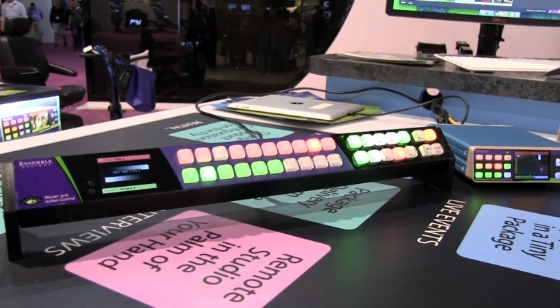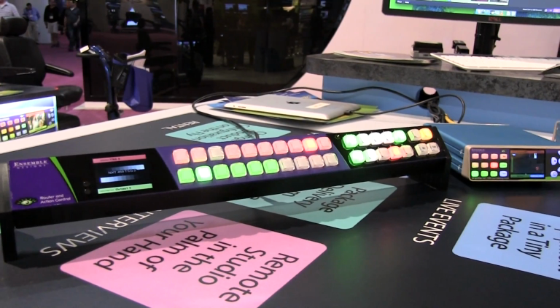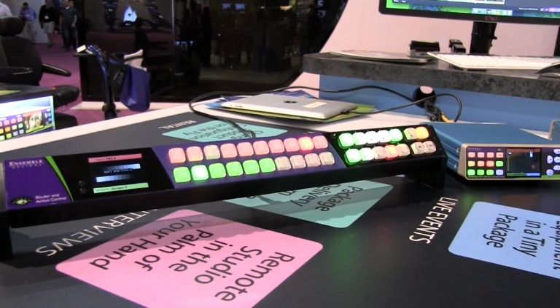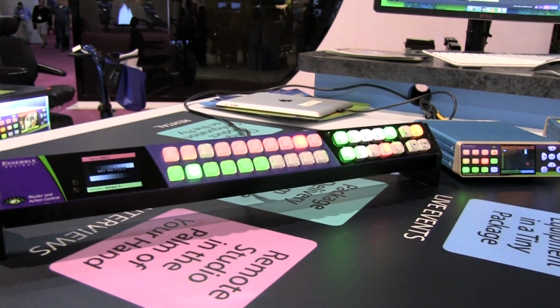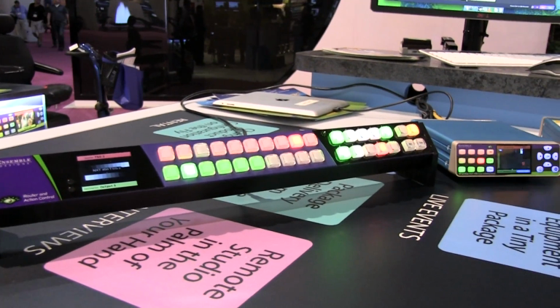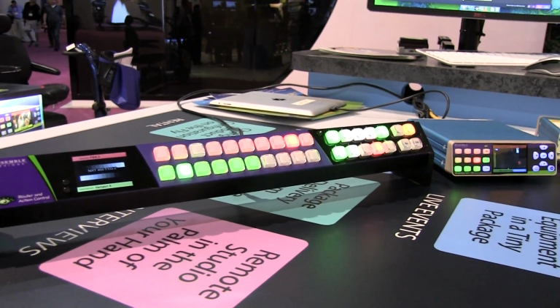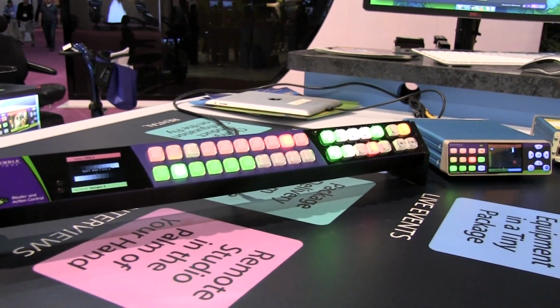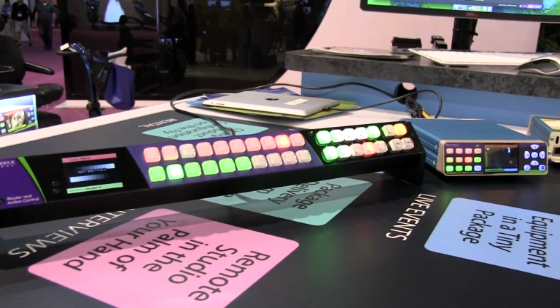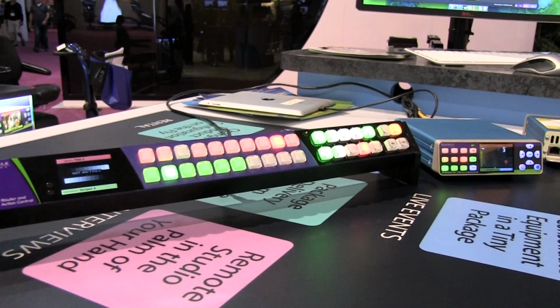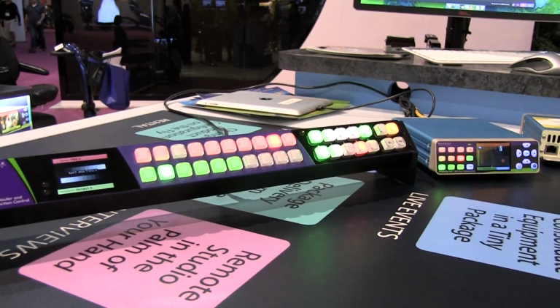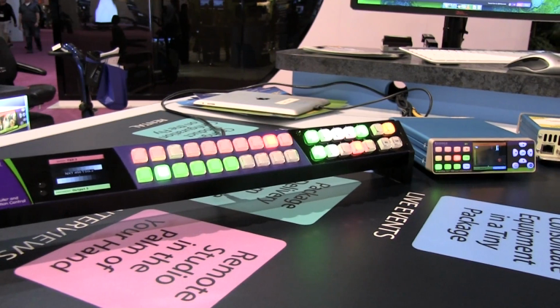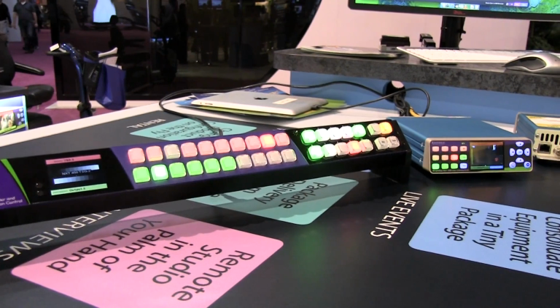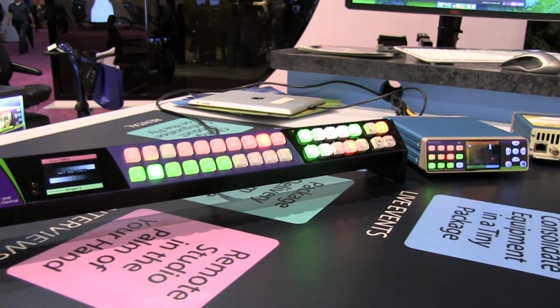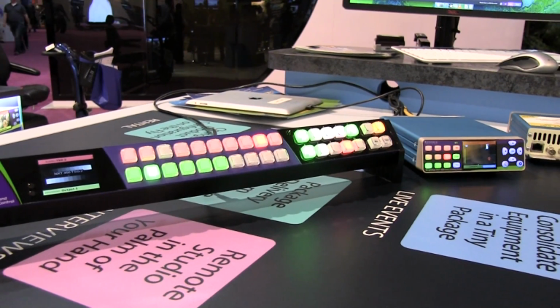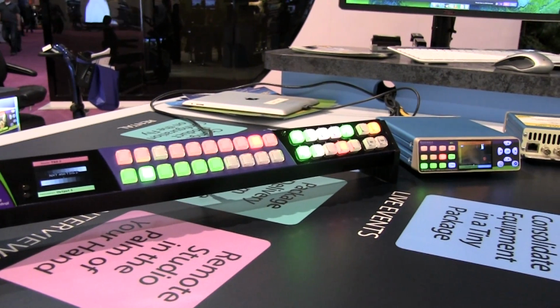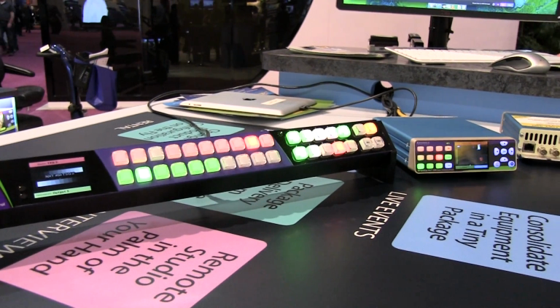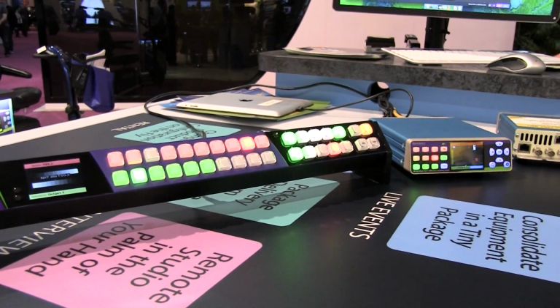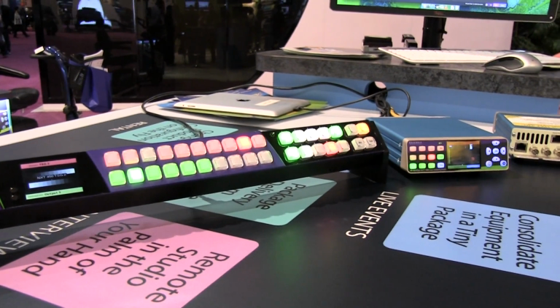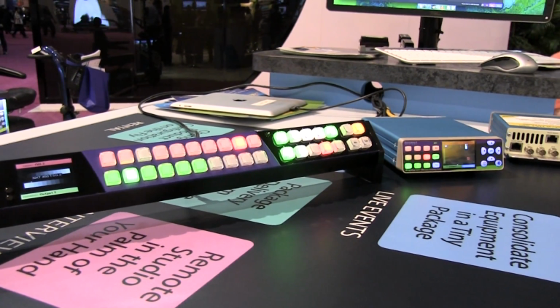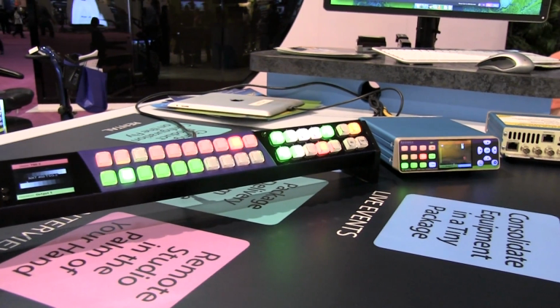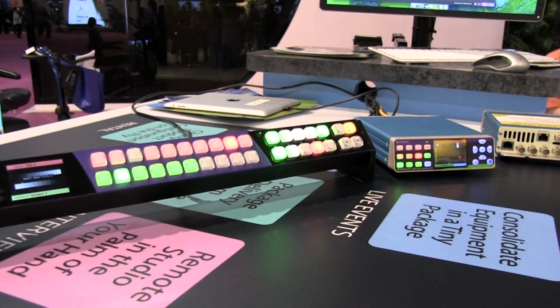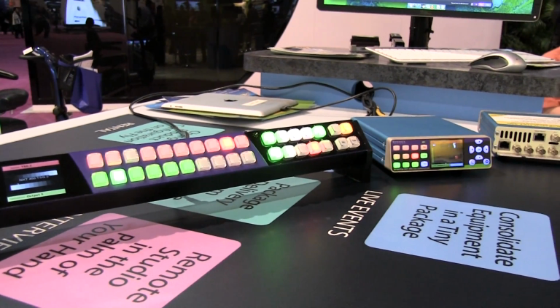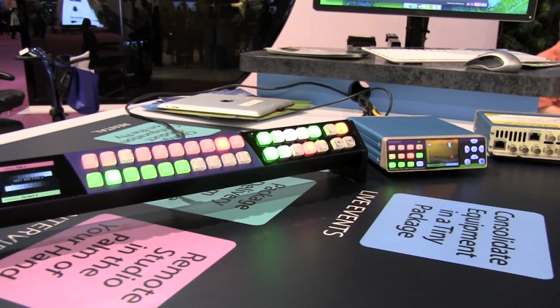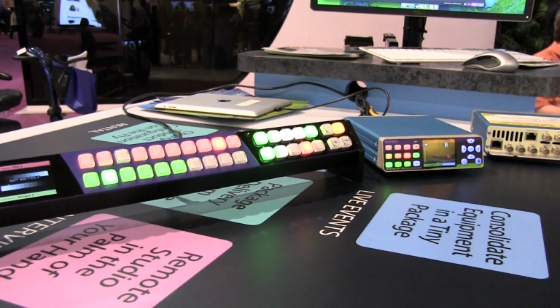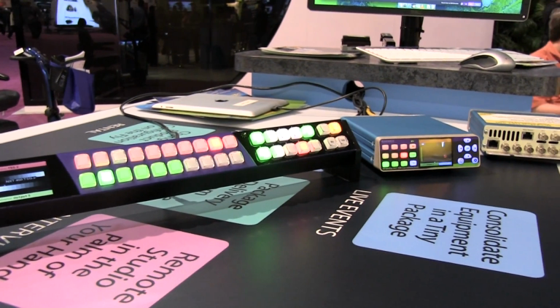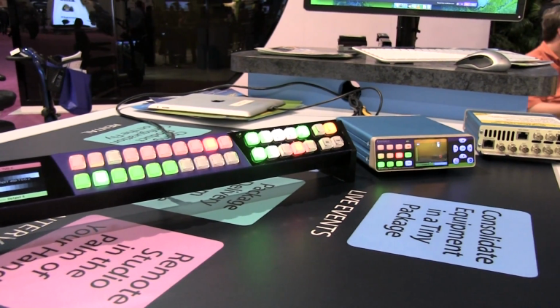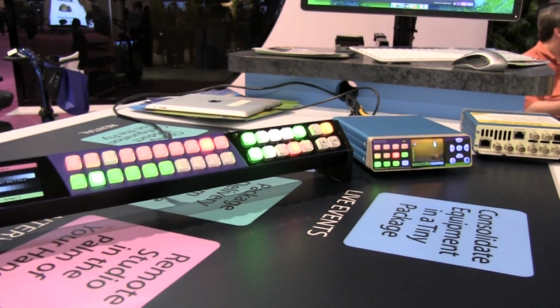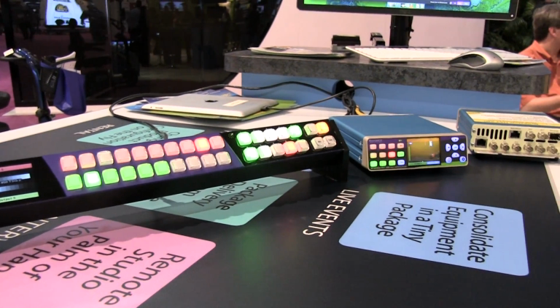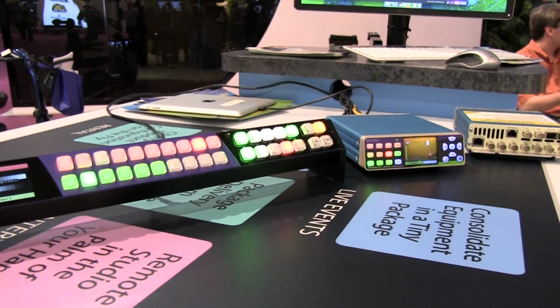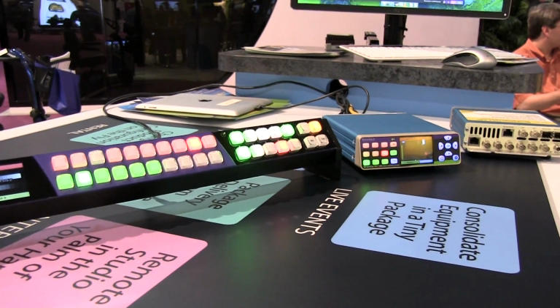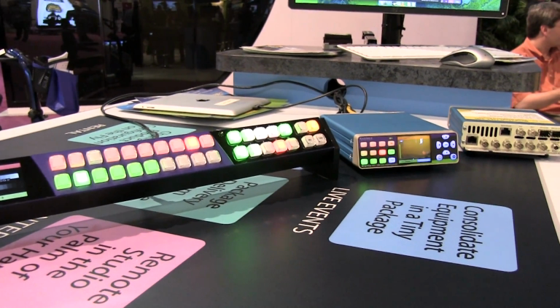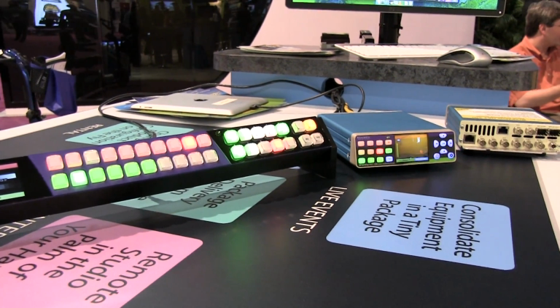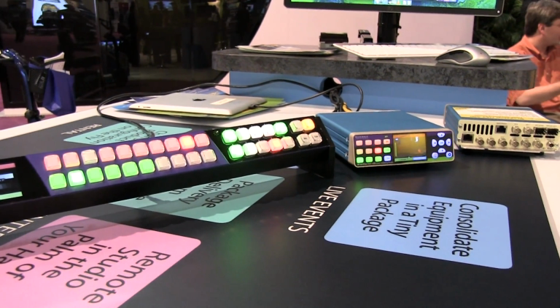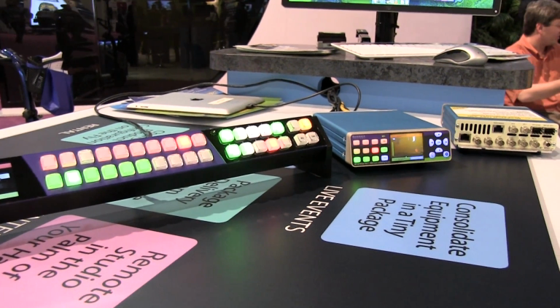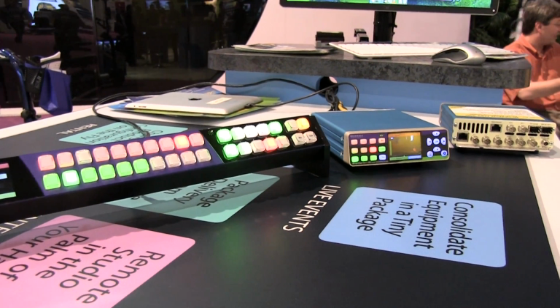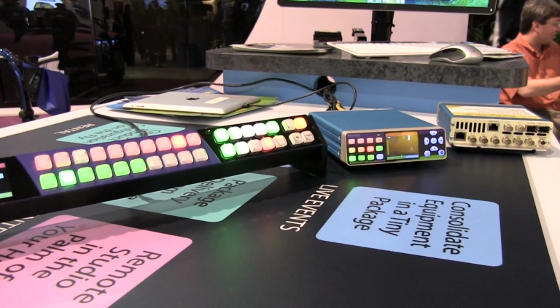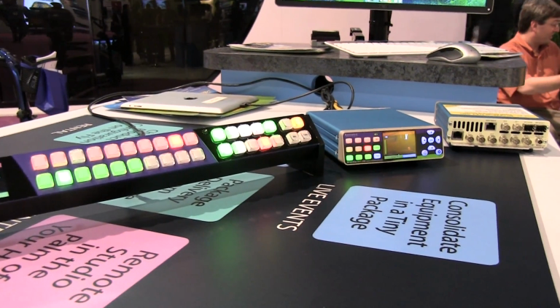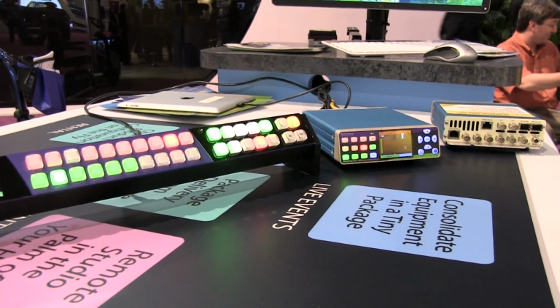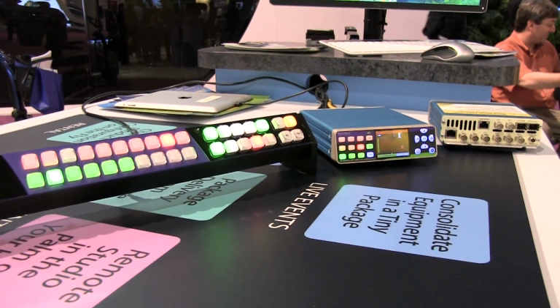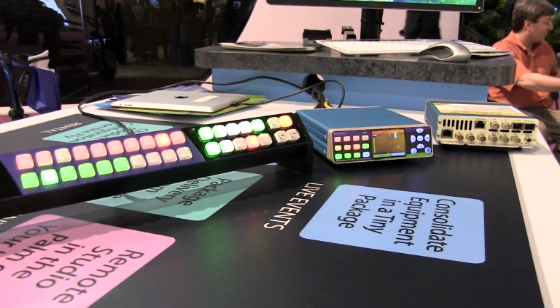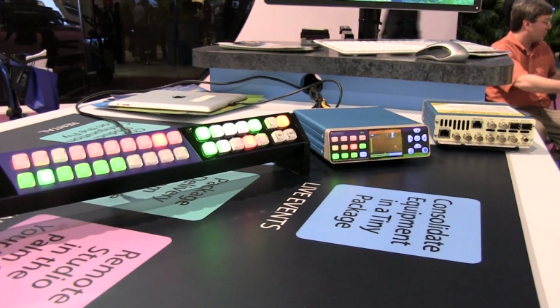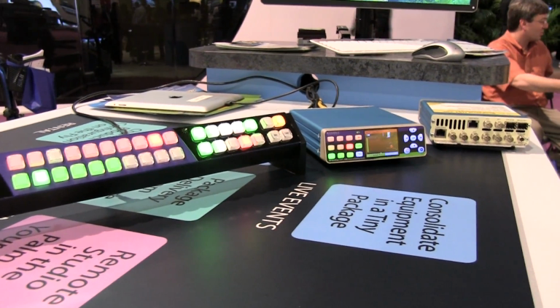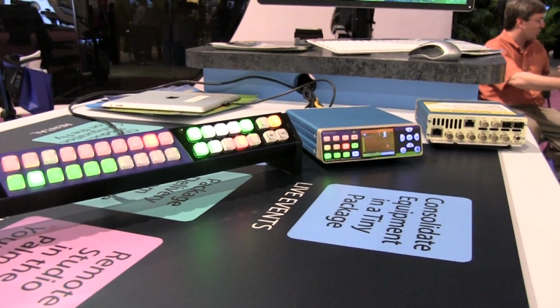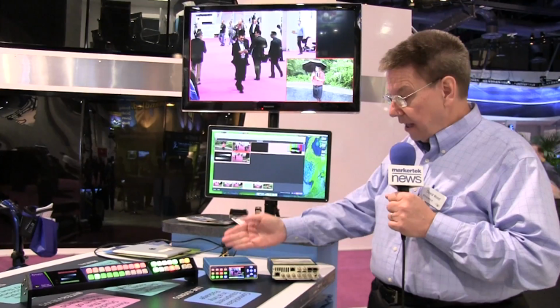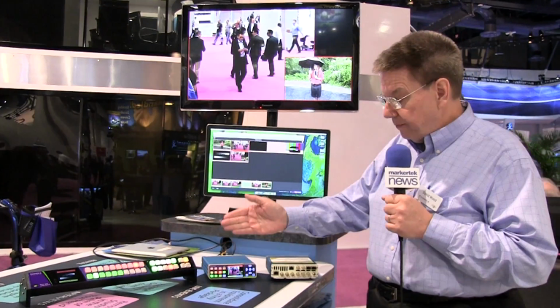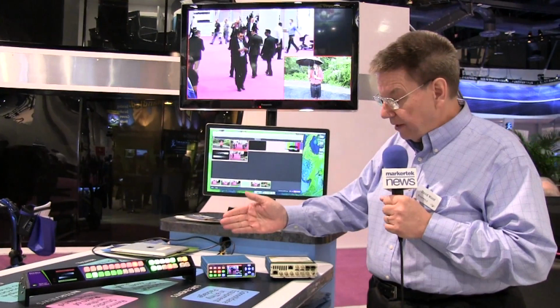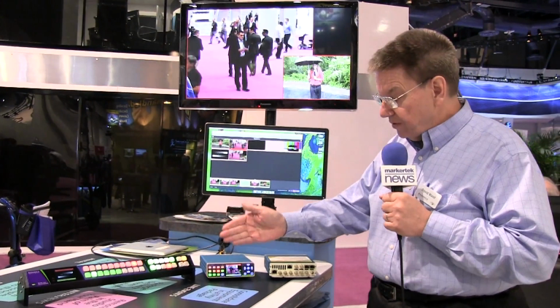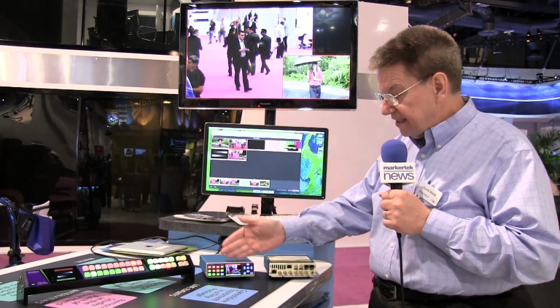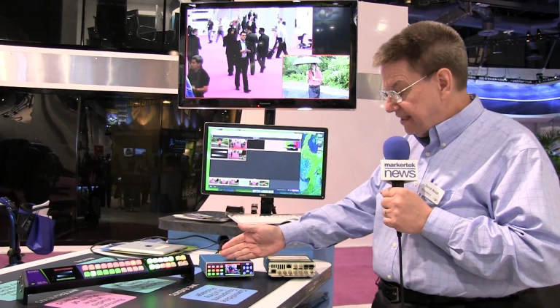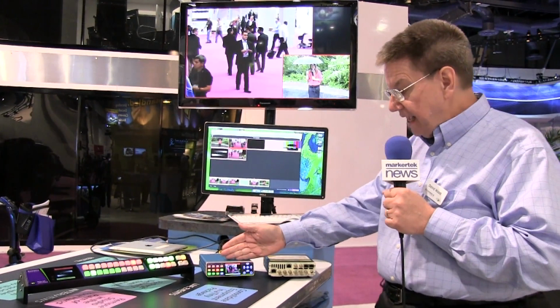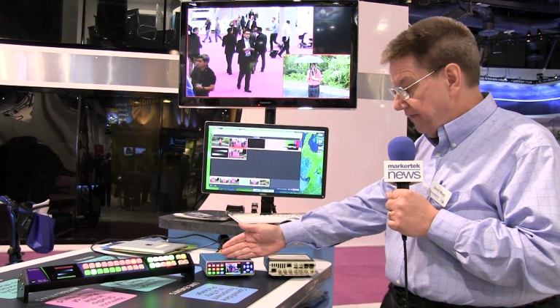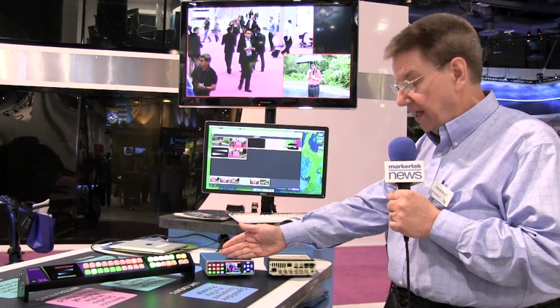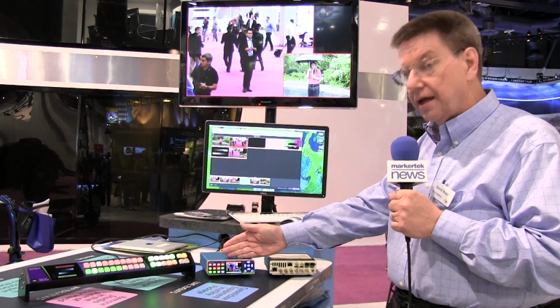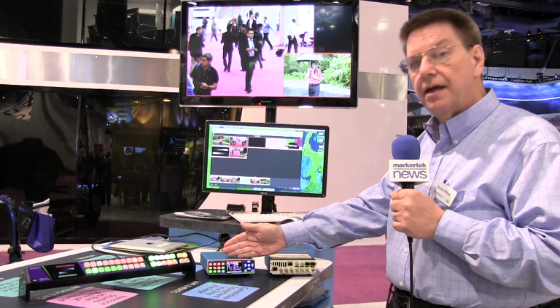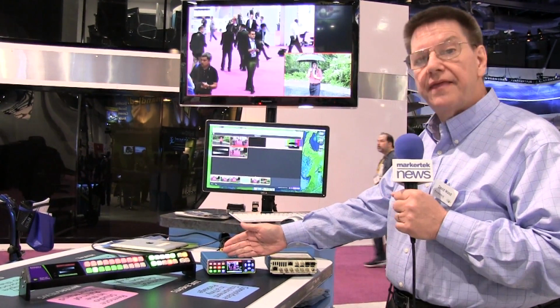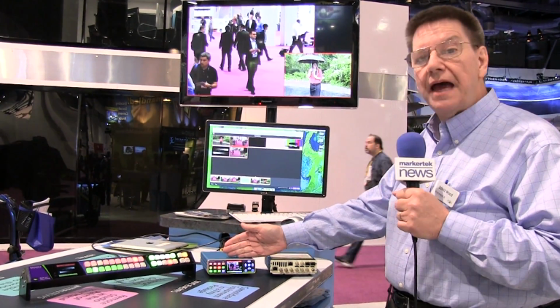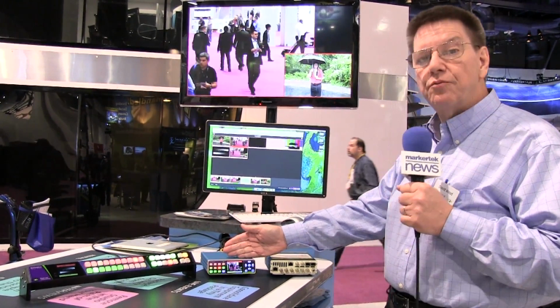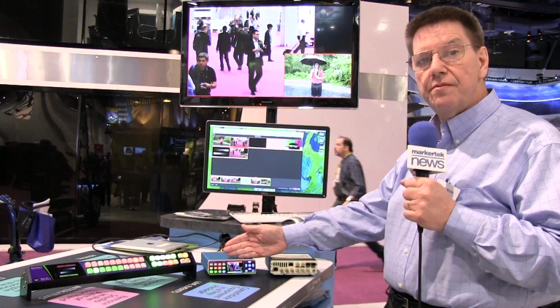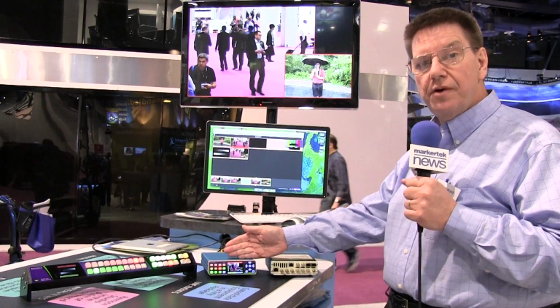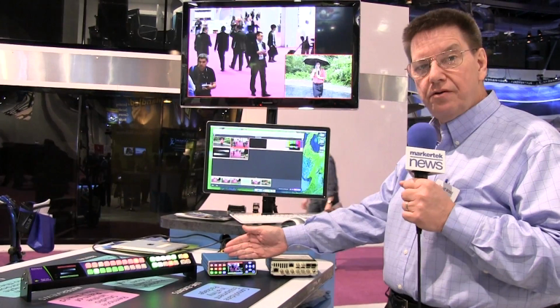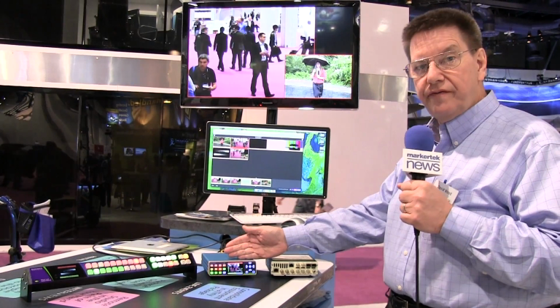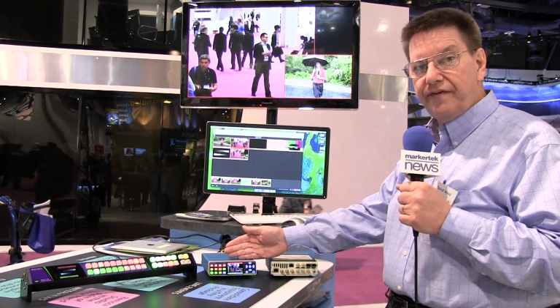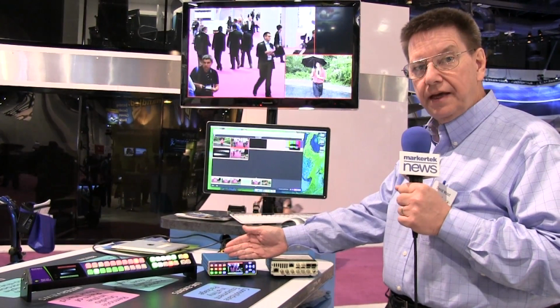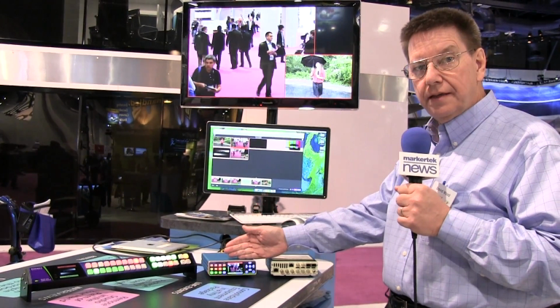Here we are at the studio. The same NXT 450 can be receiving that remote feed.